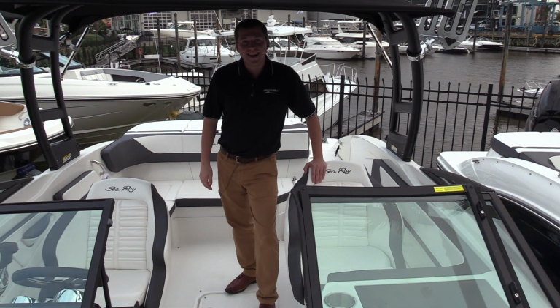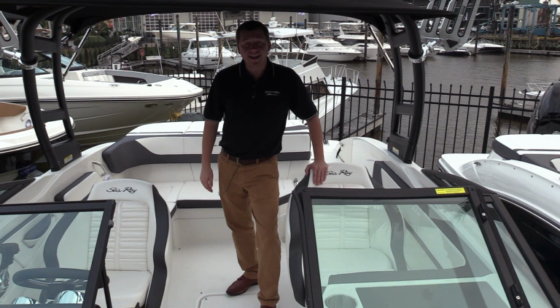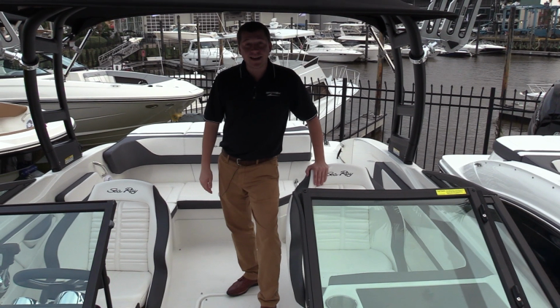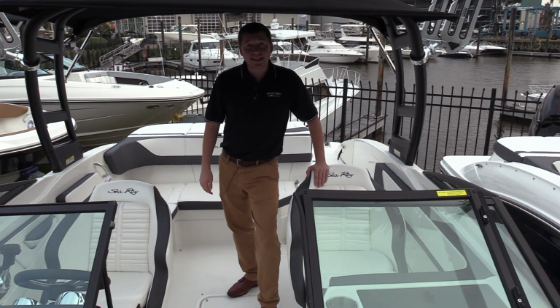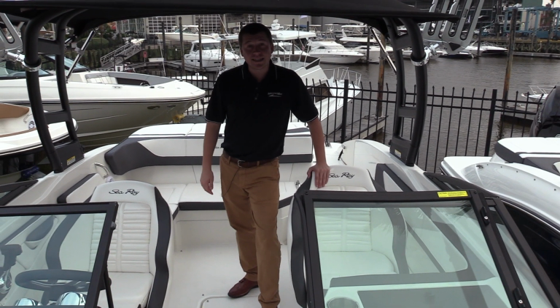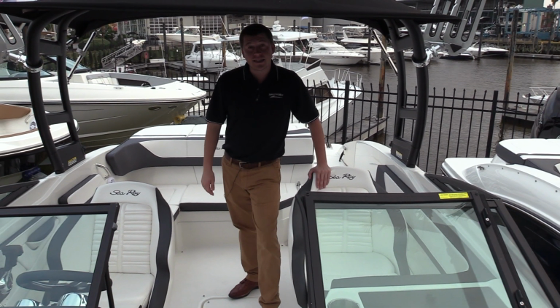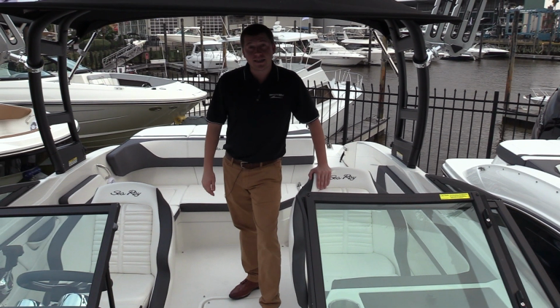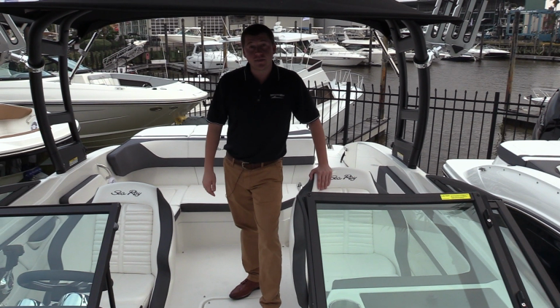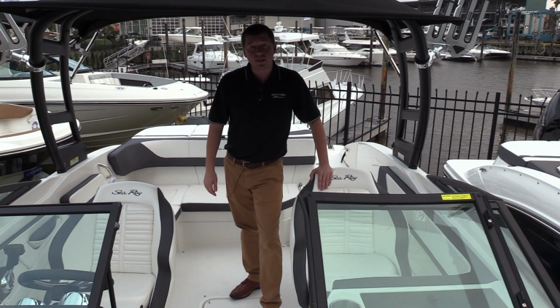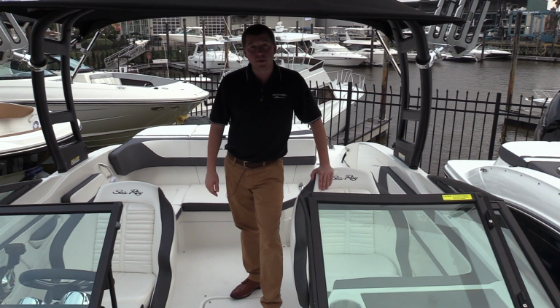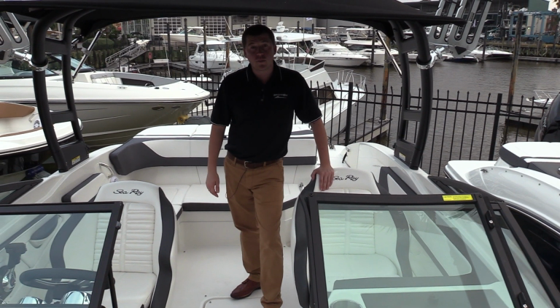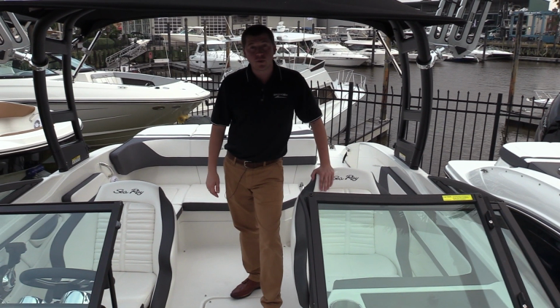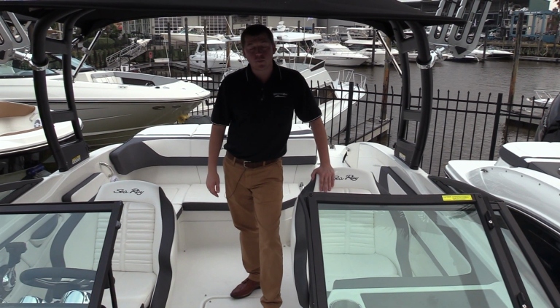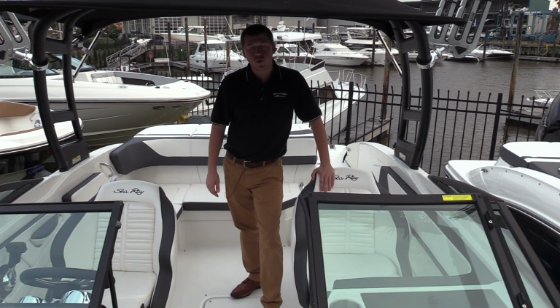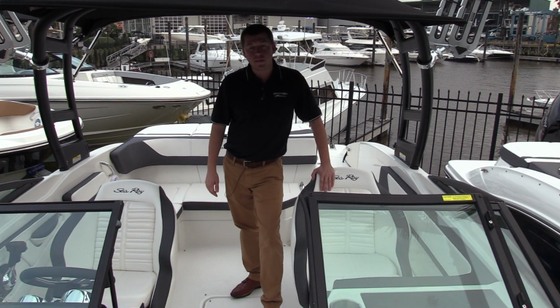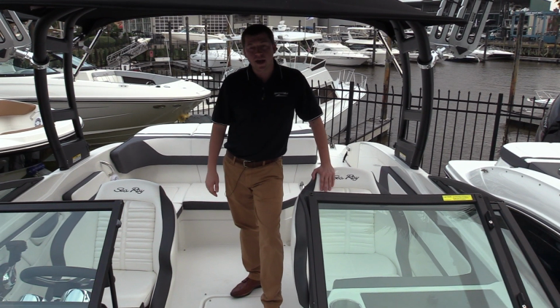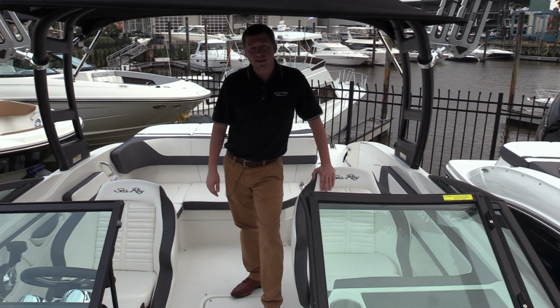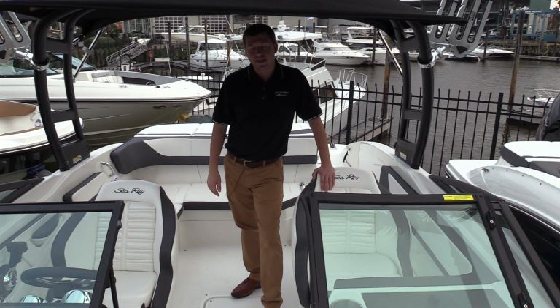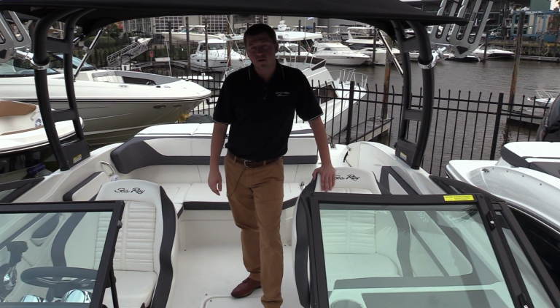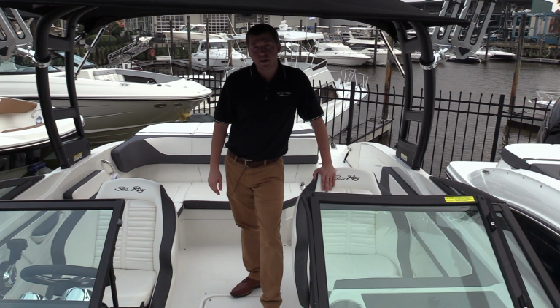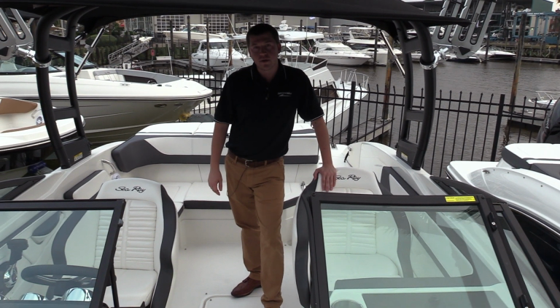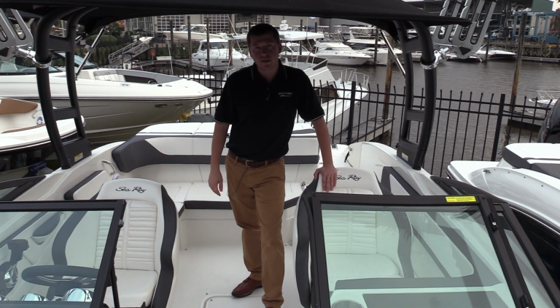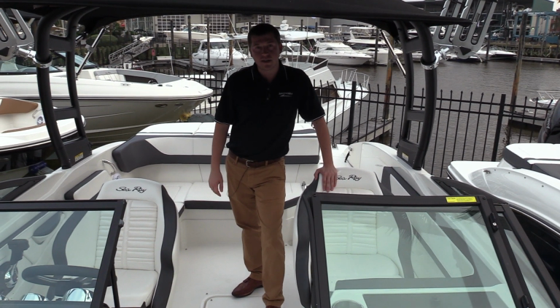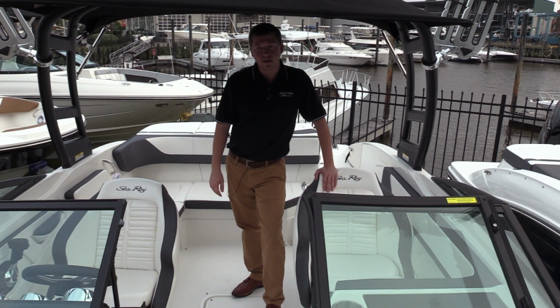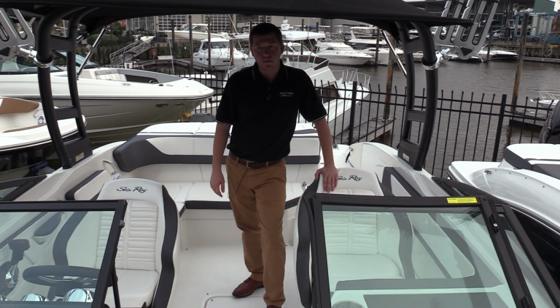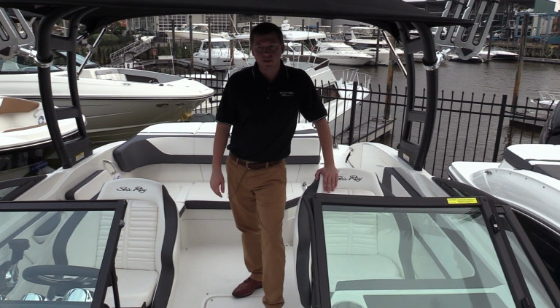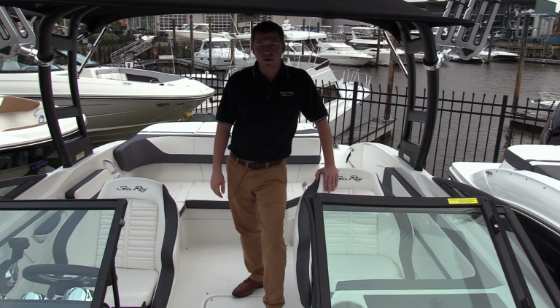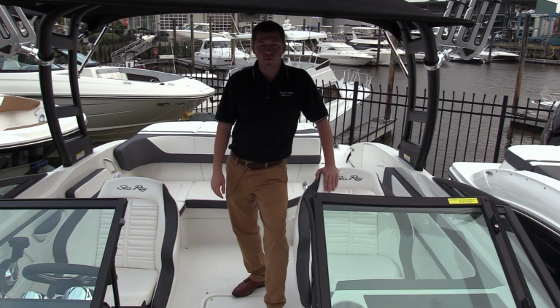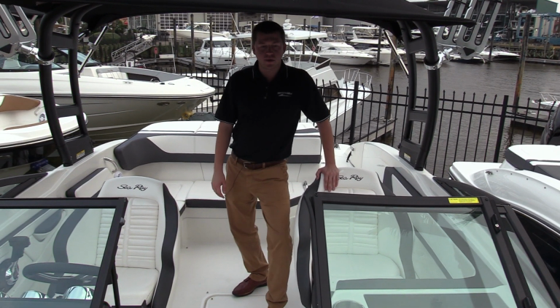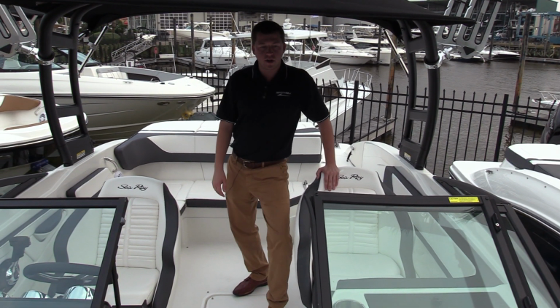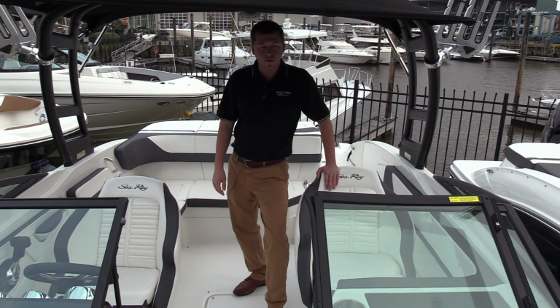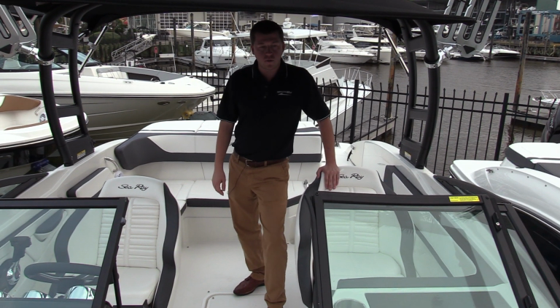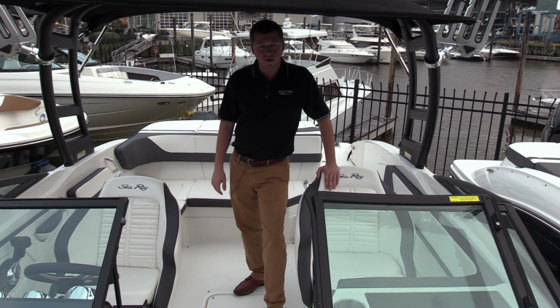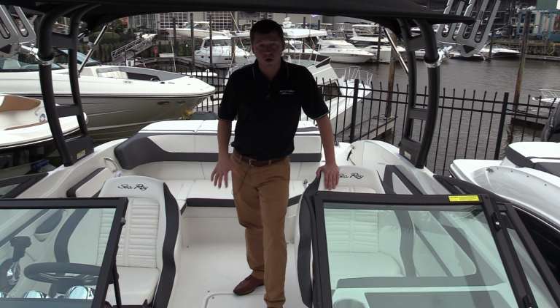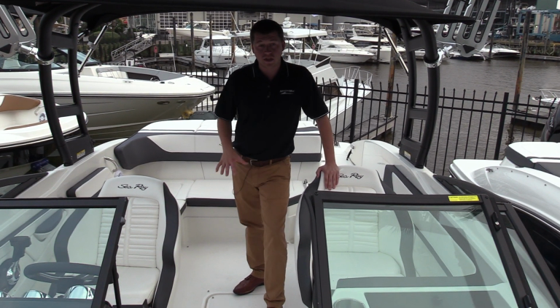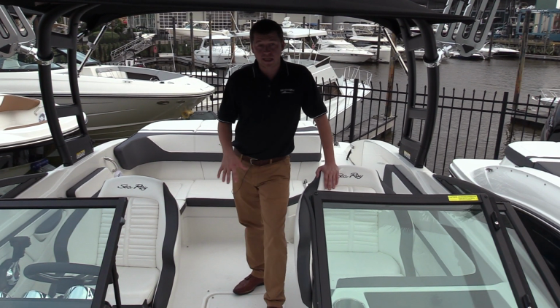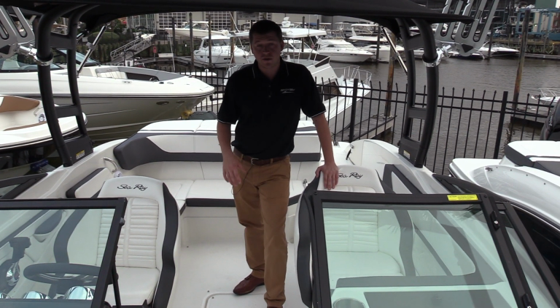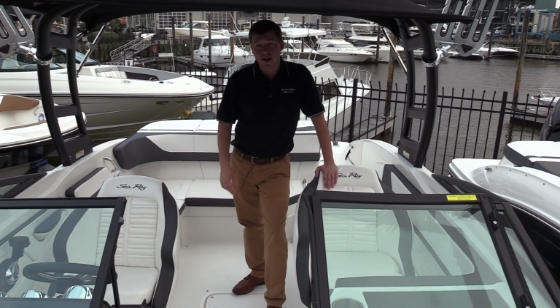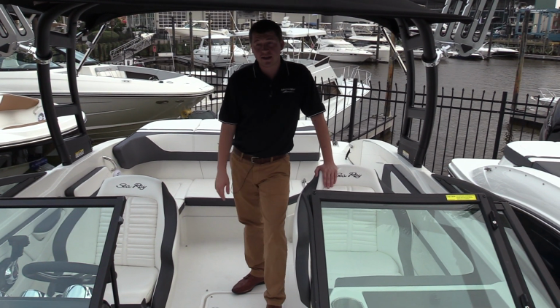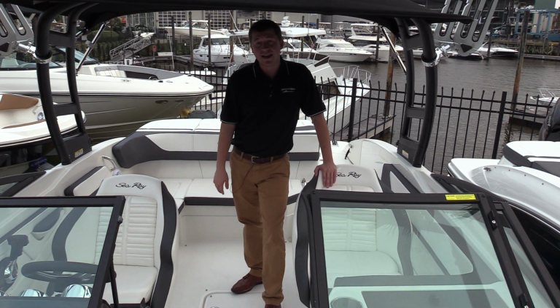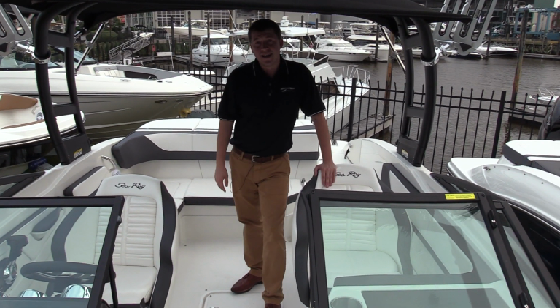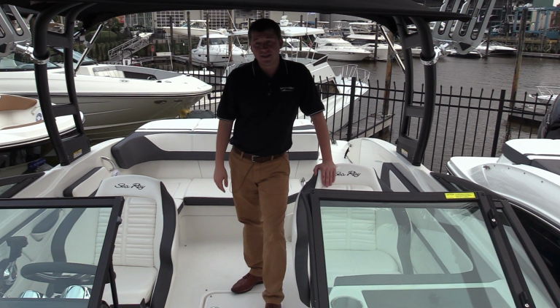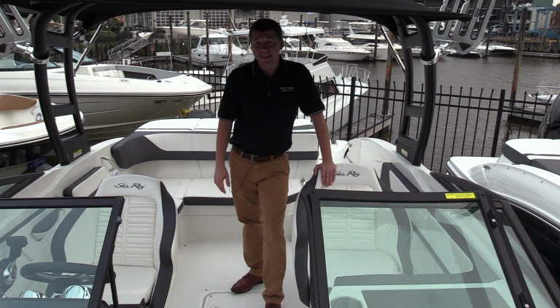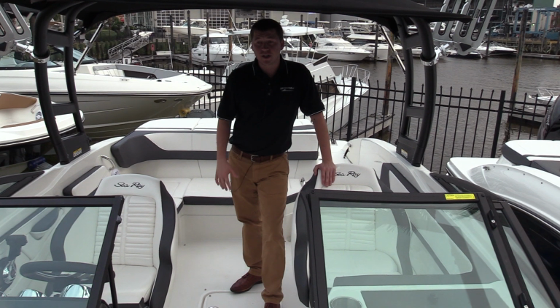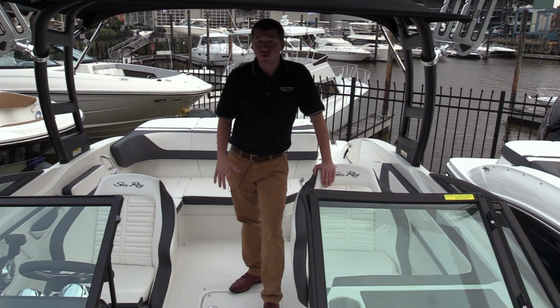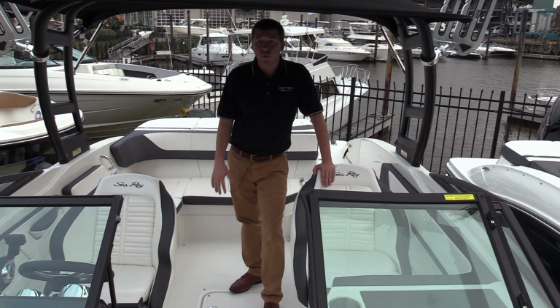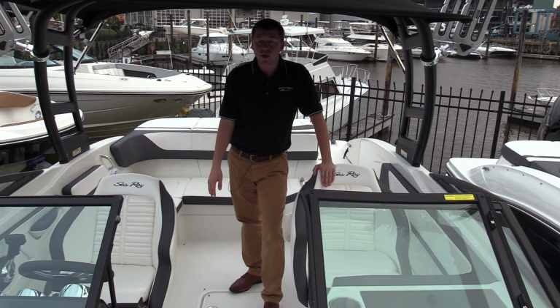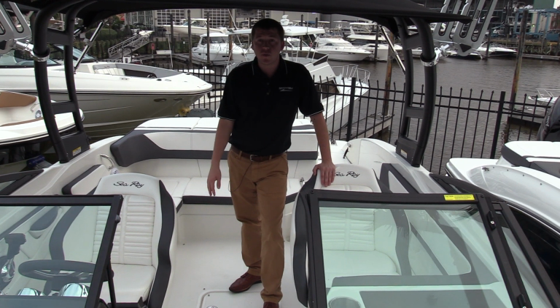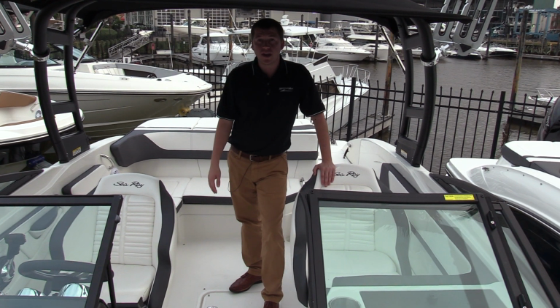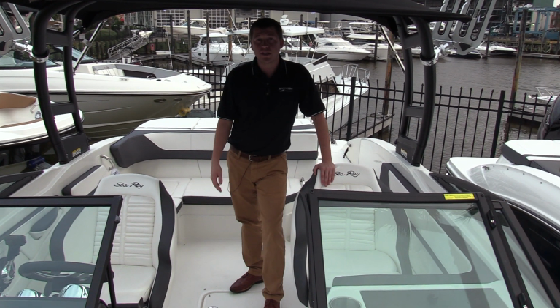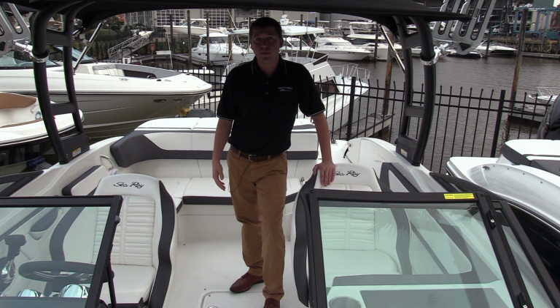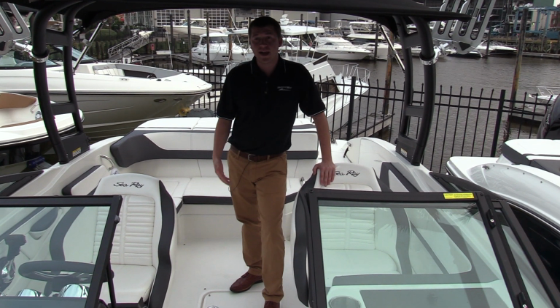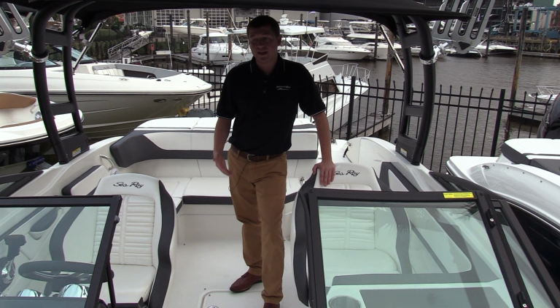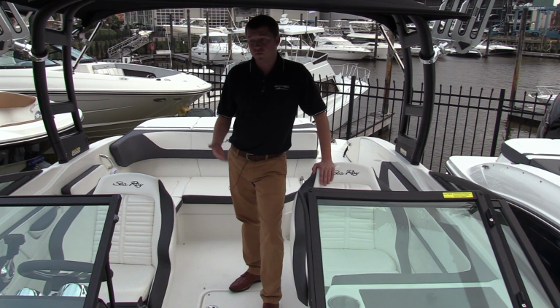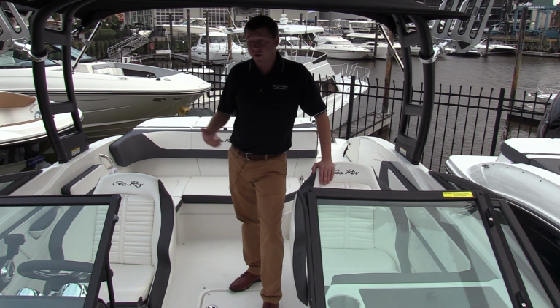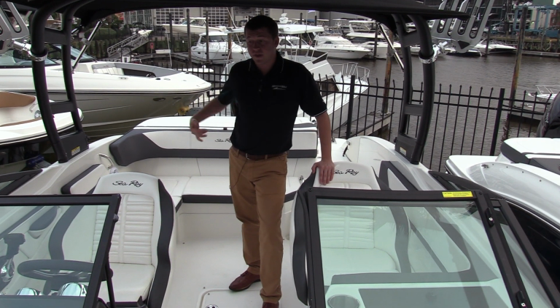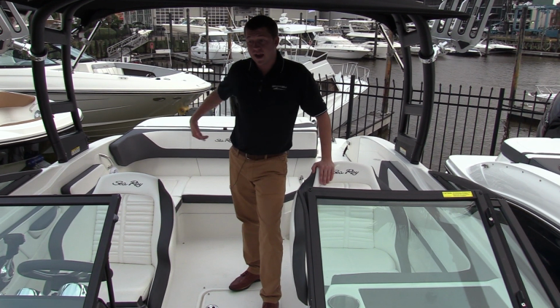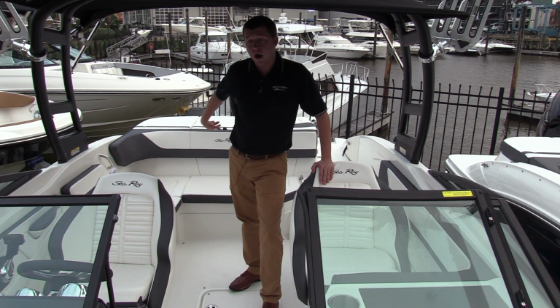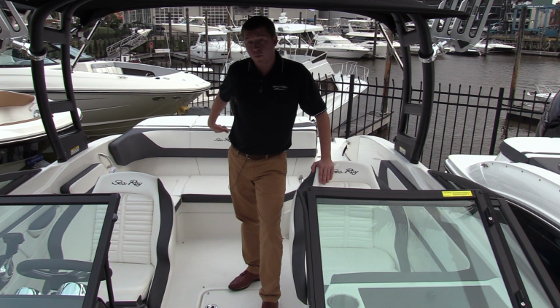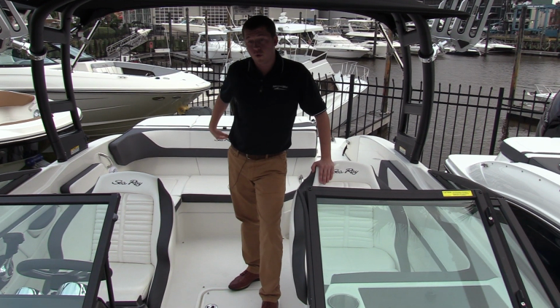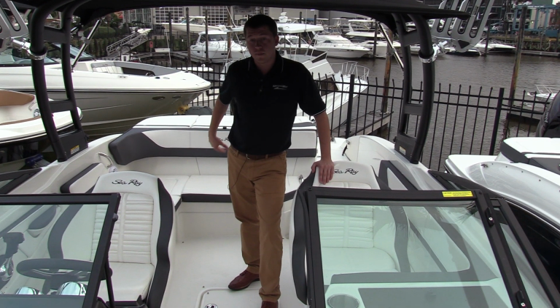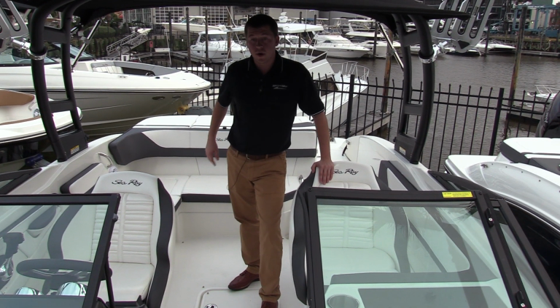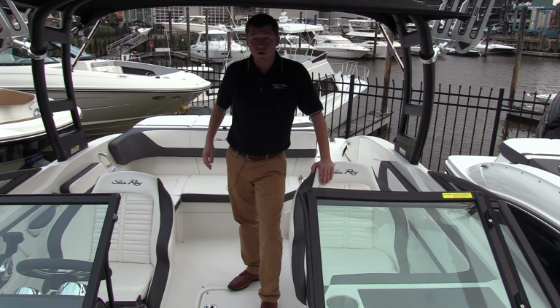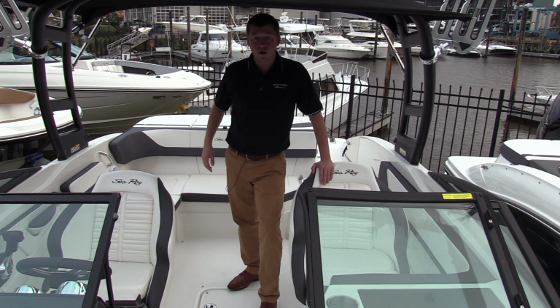Hey guys, this is Steven Smith with MarineMax here in Houston, coming to you with another one of our SeaRays. This is a 21SPX with an outboard motor.